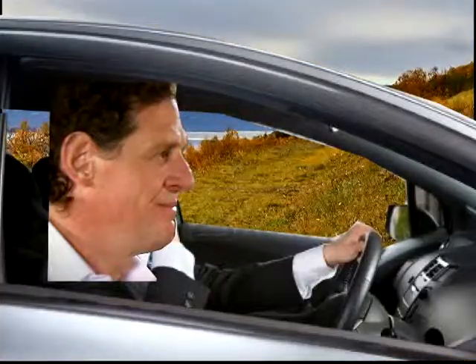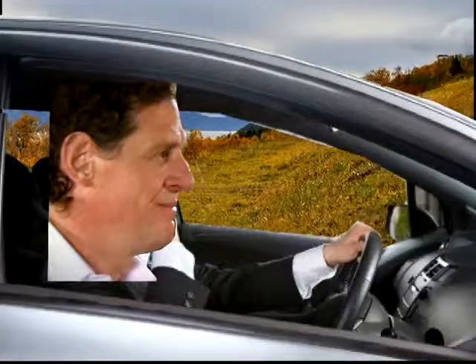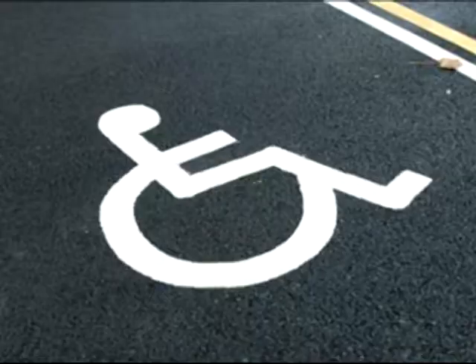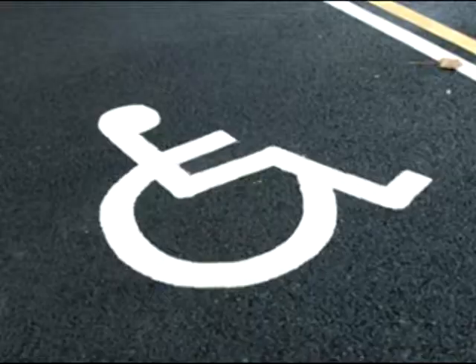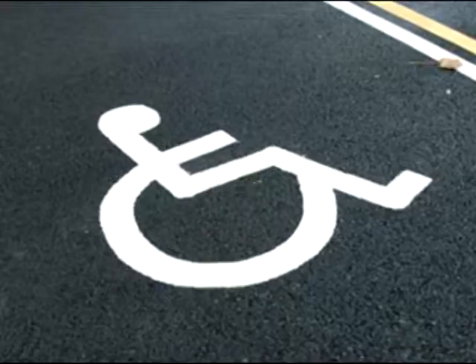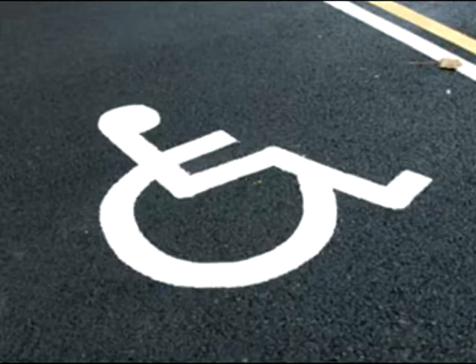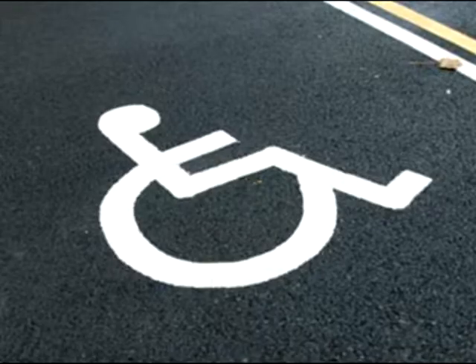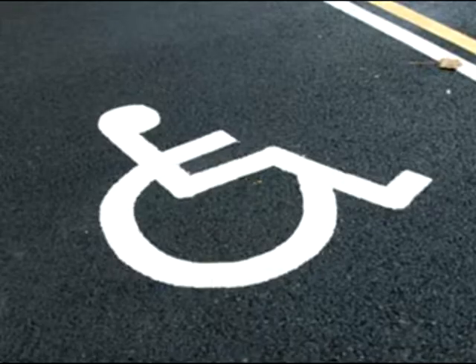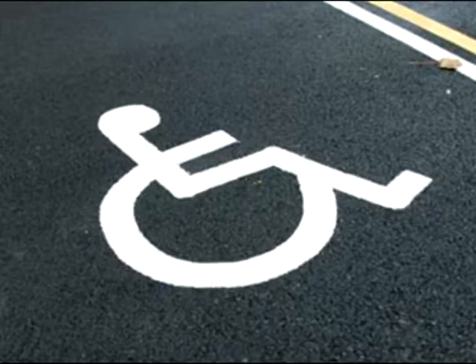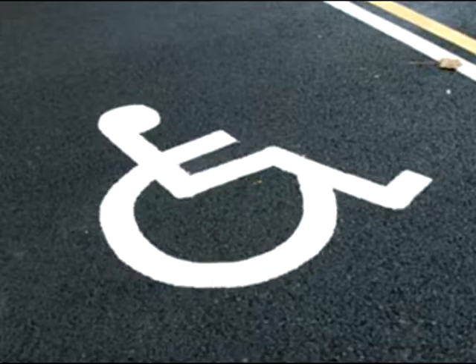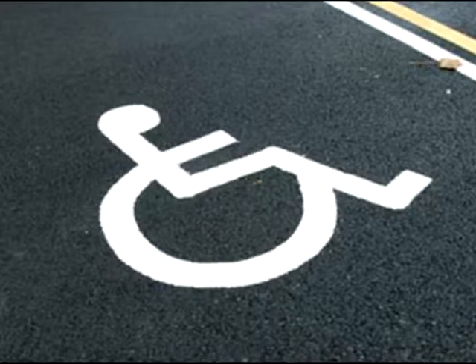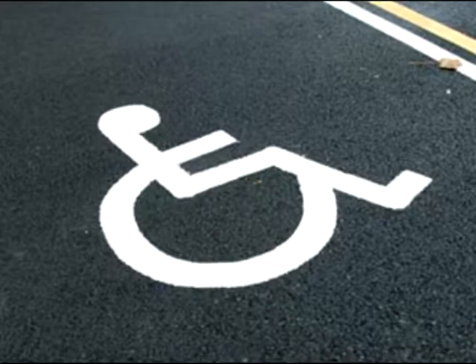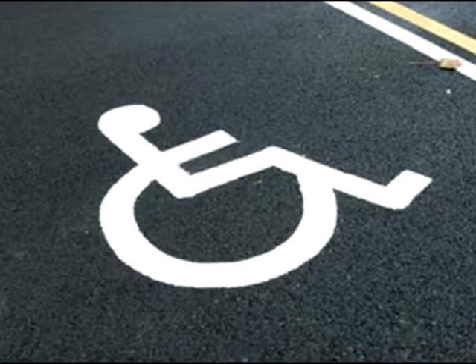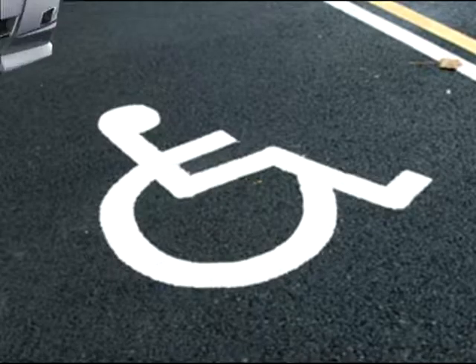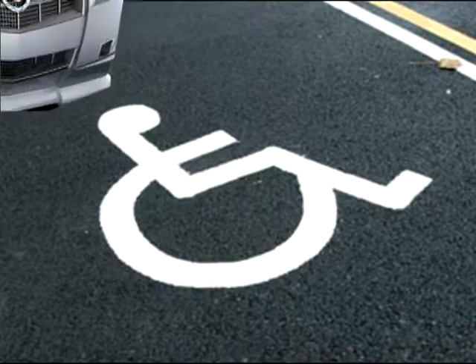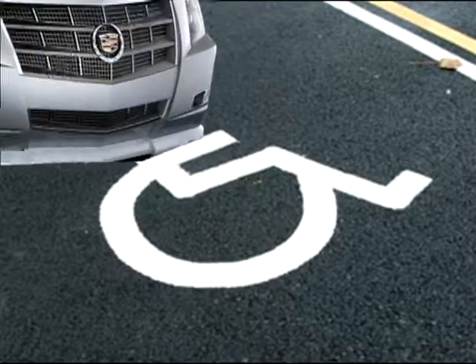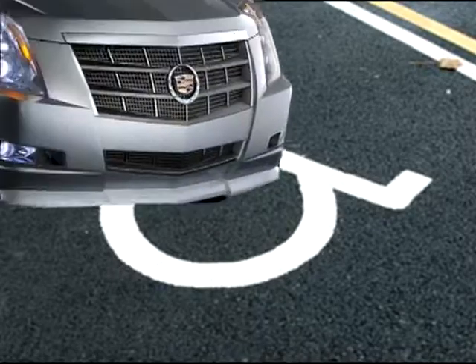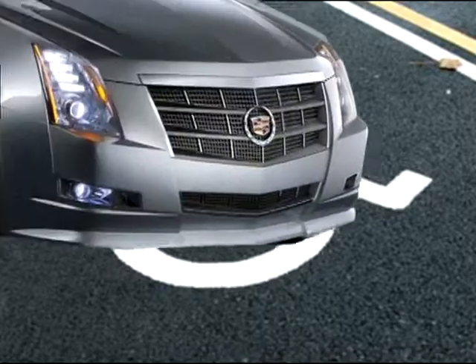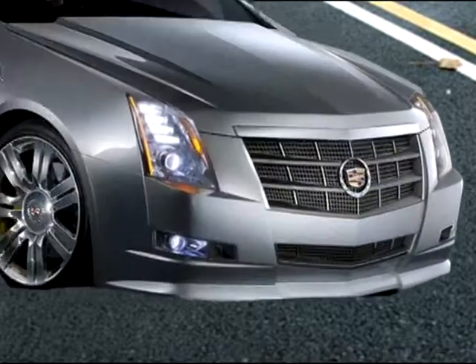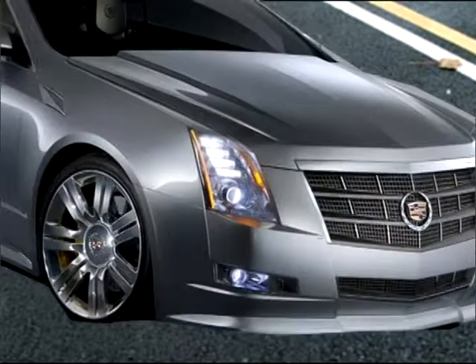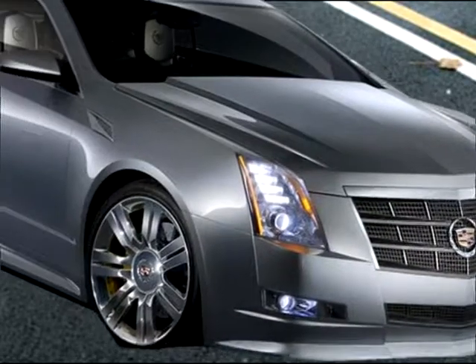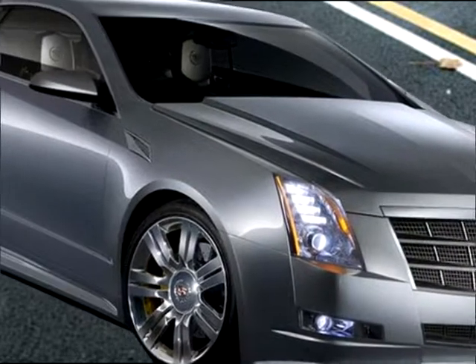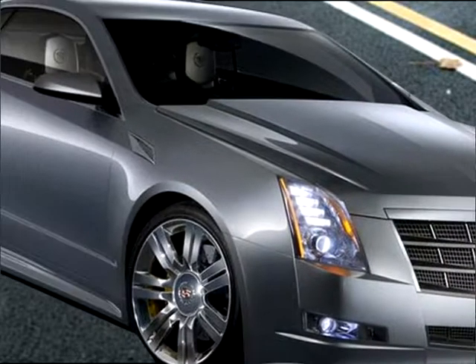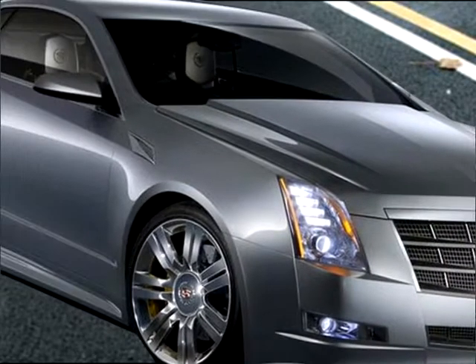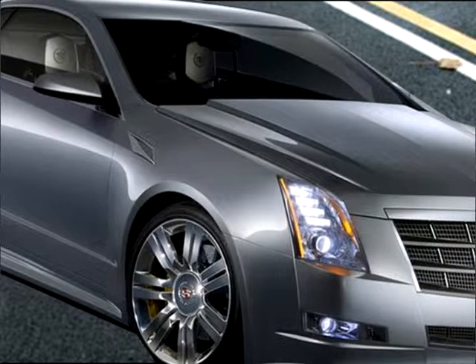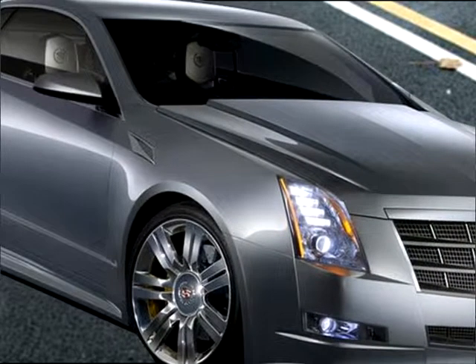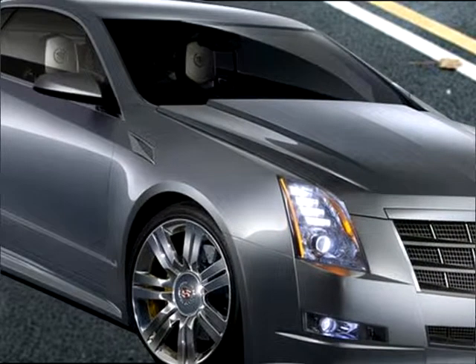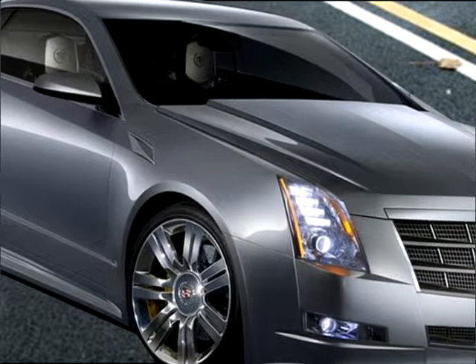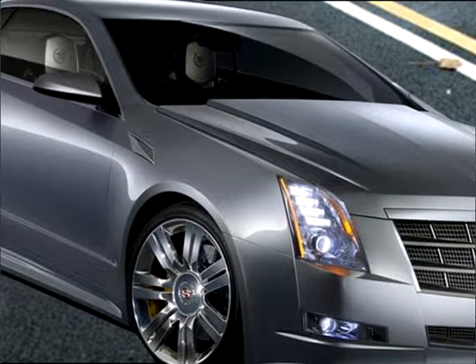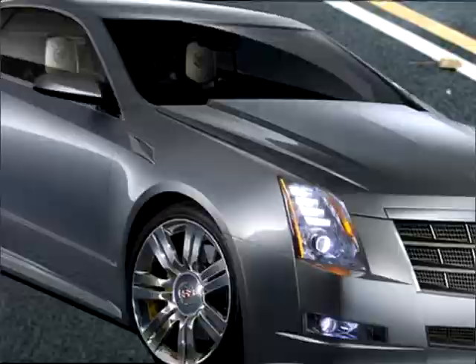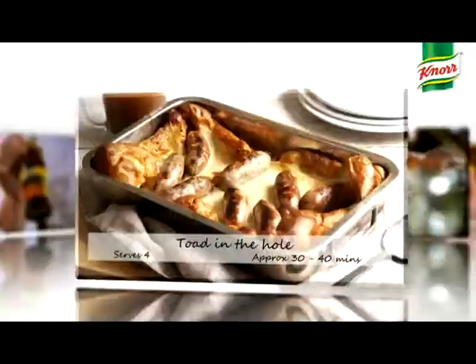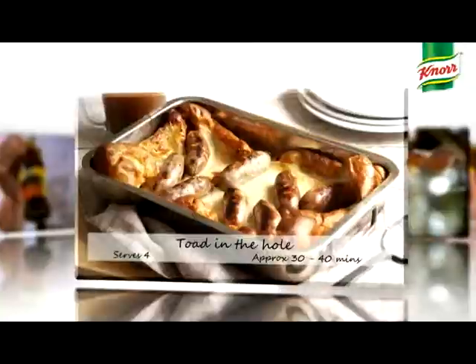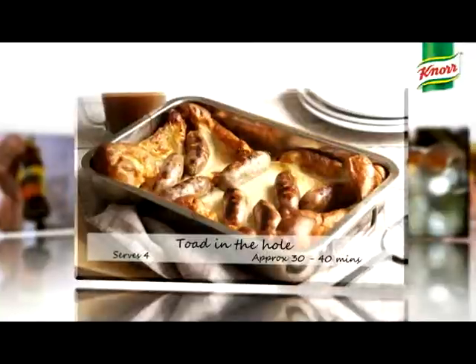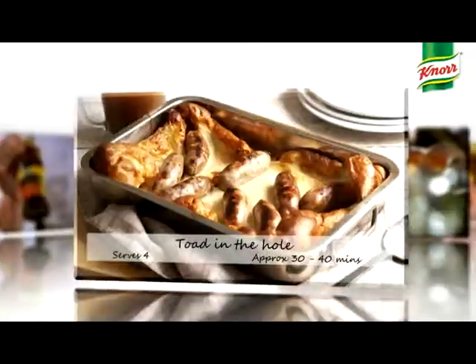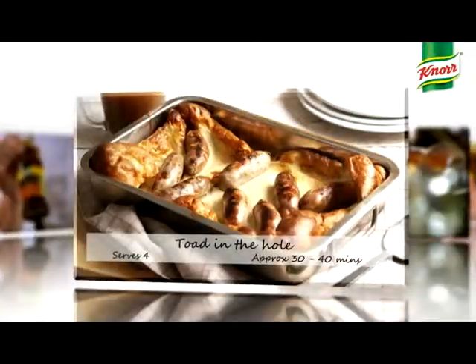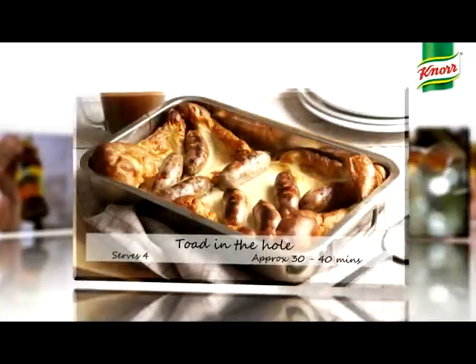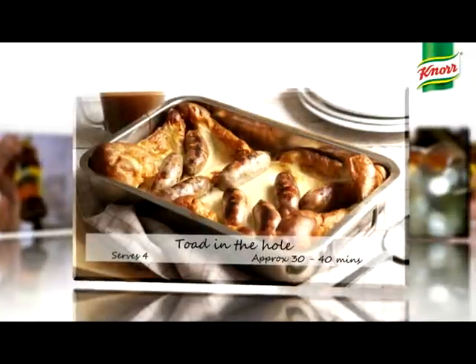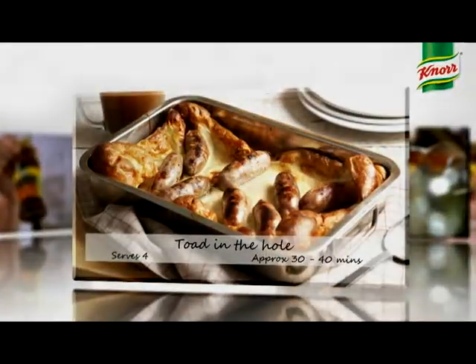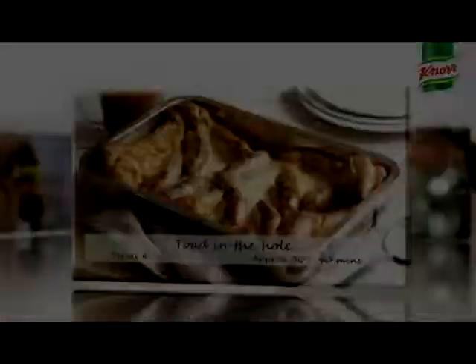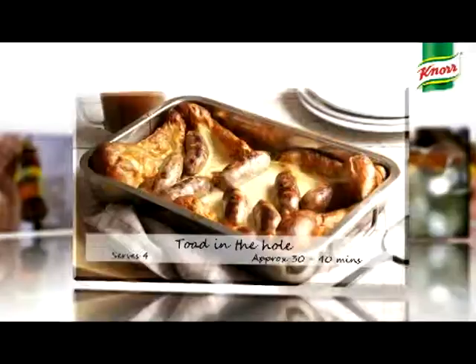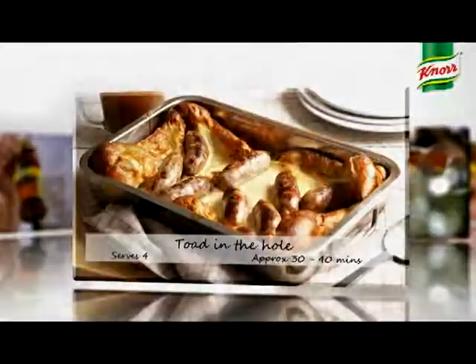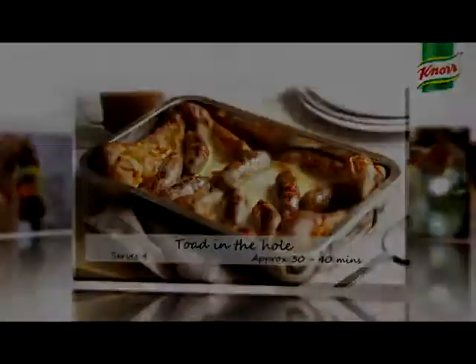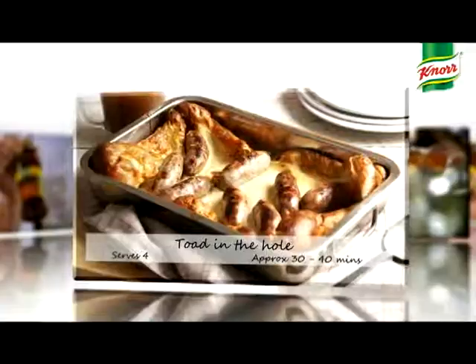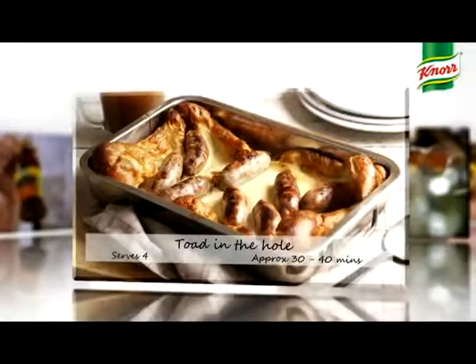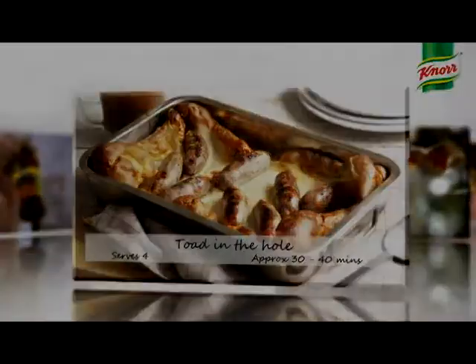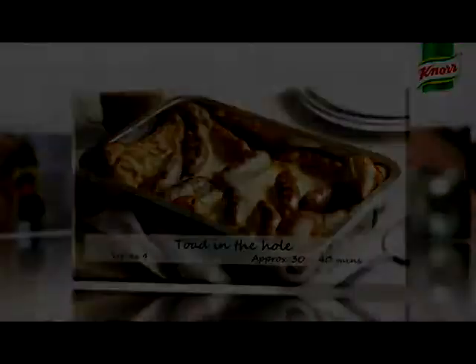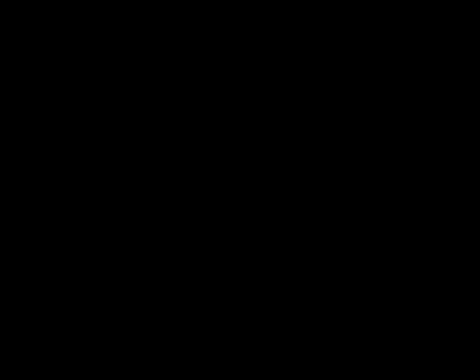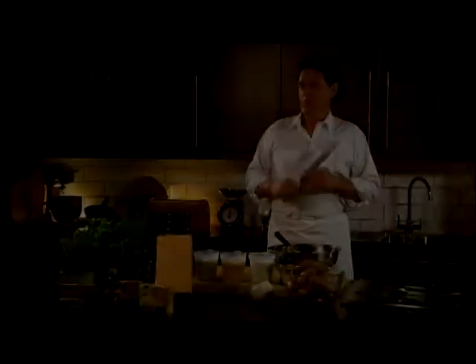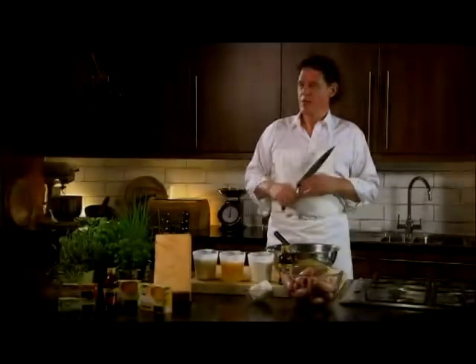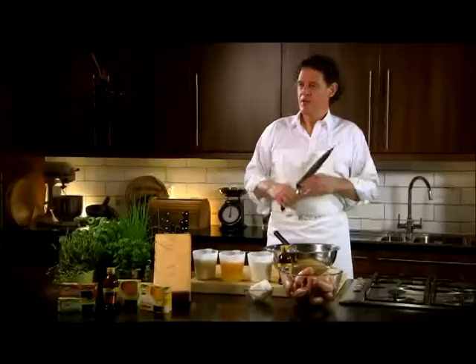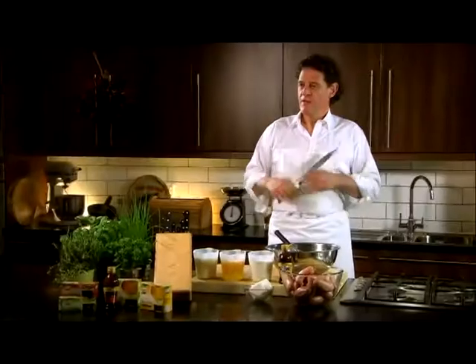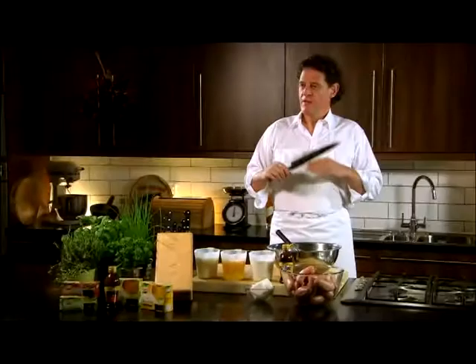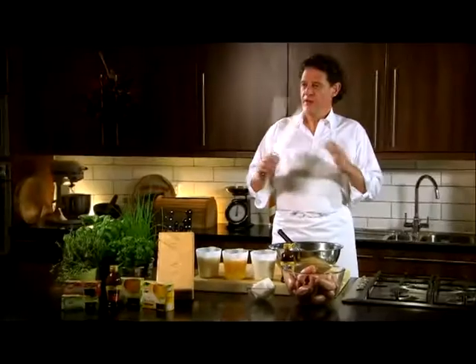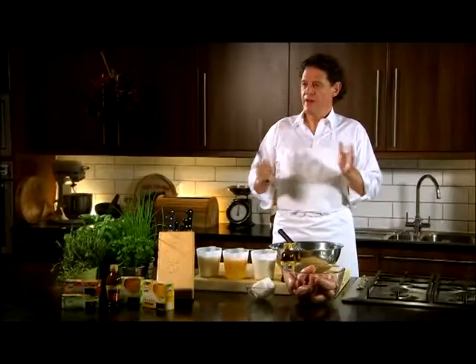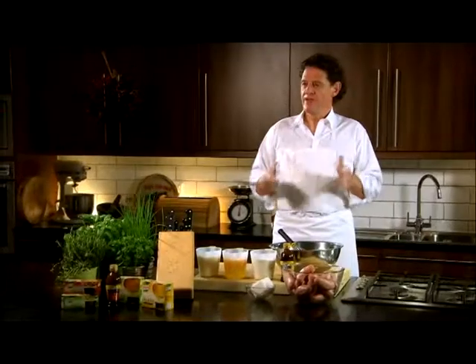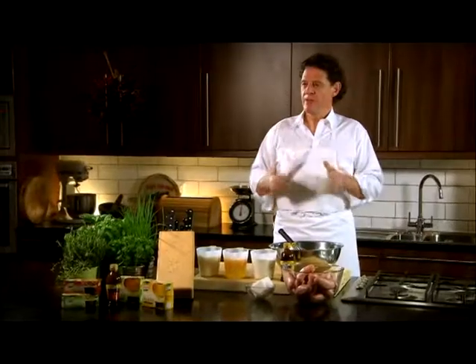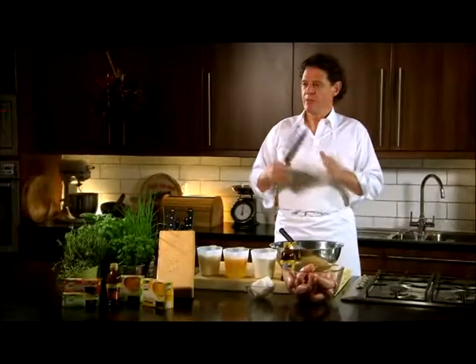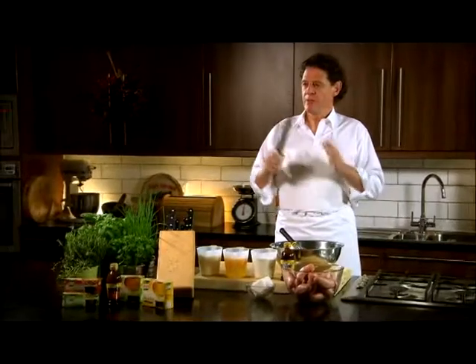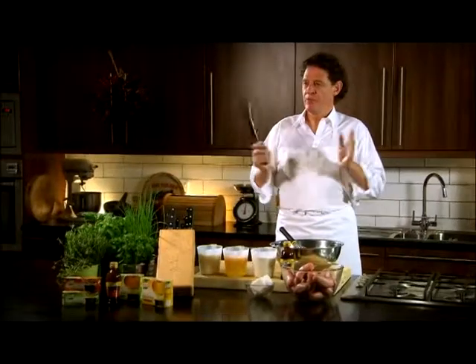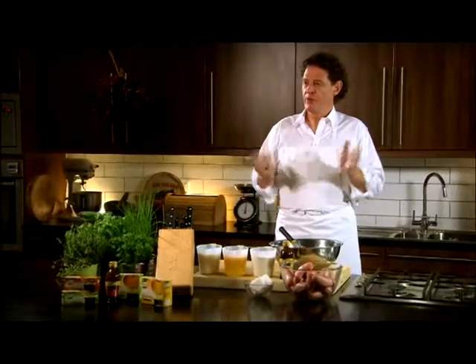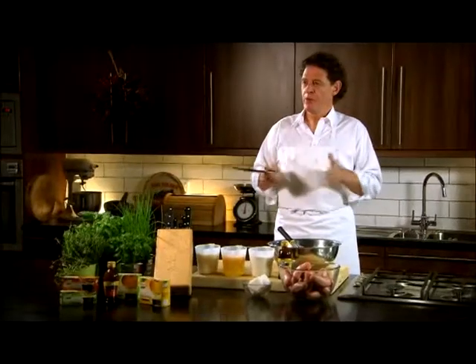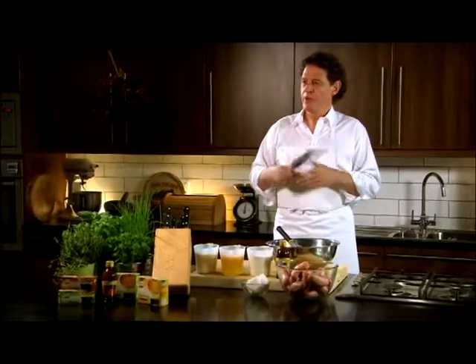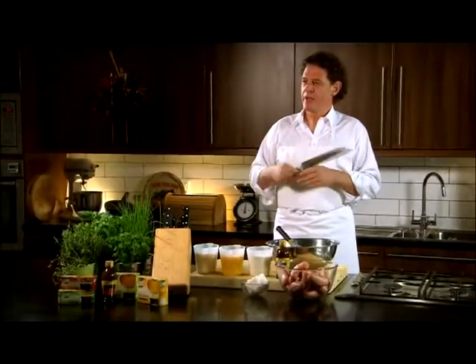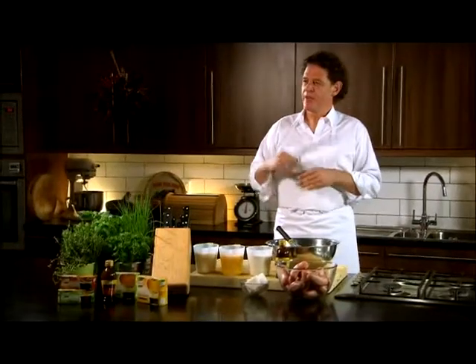What I like to do is park it for 2-3 hours. Toad in the hole. Very simple, very quick, very delicious.